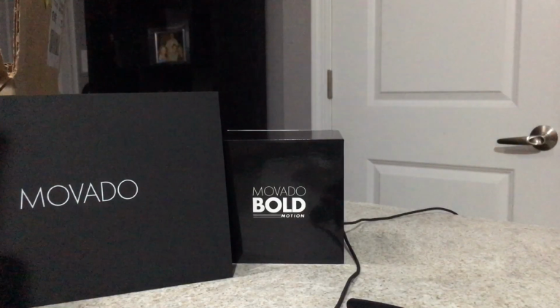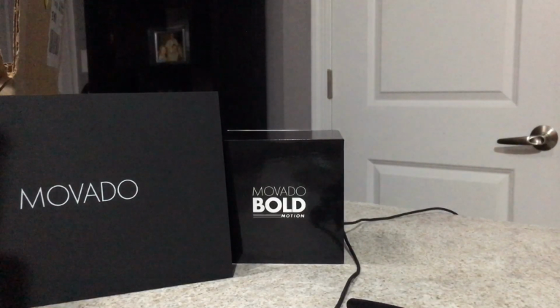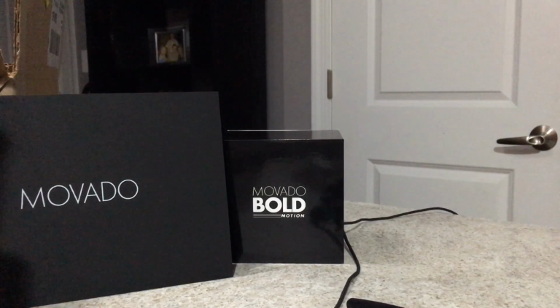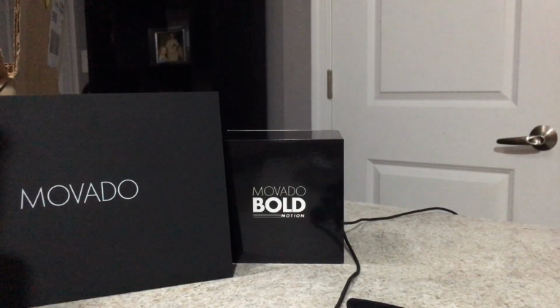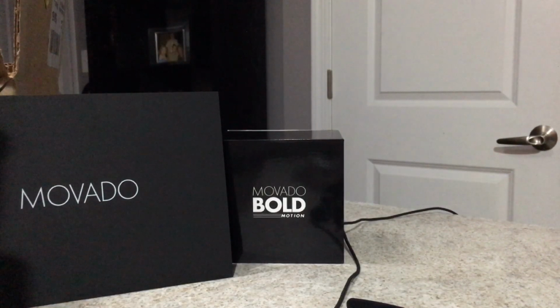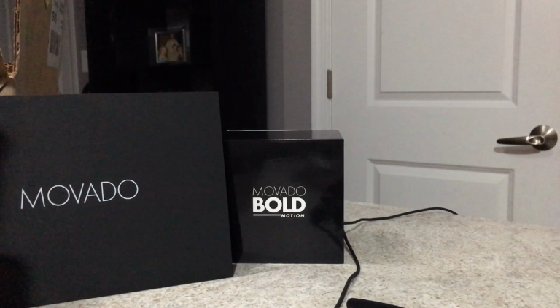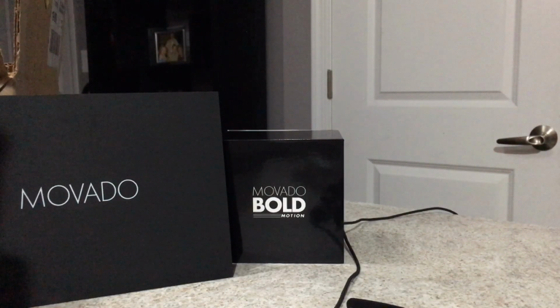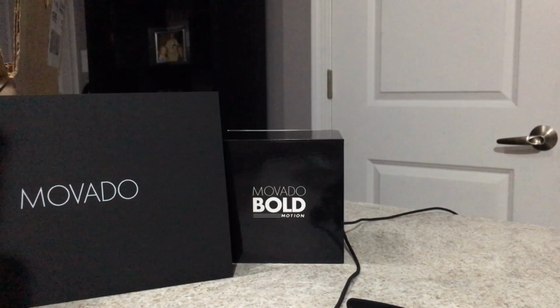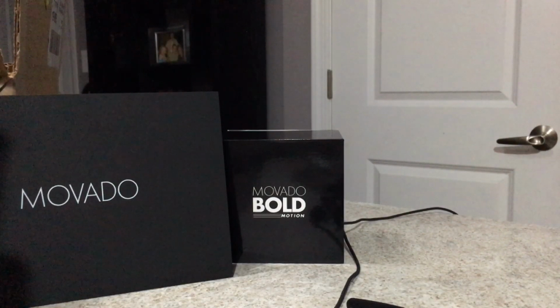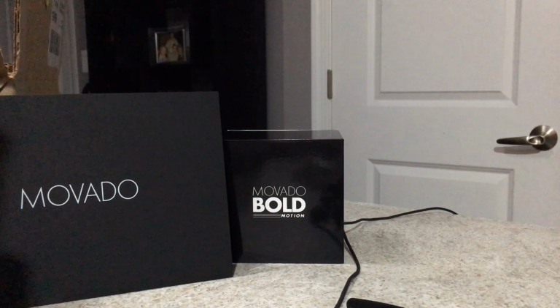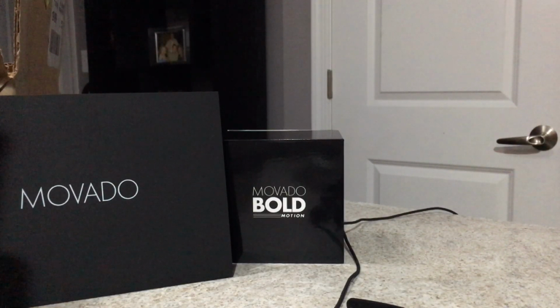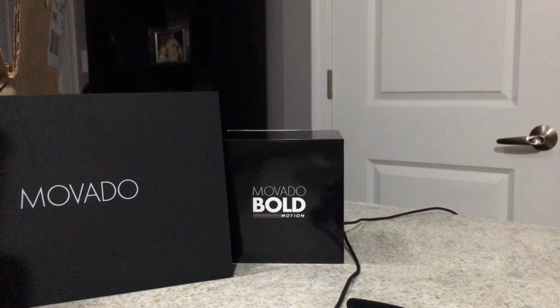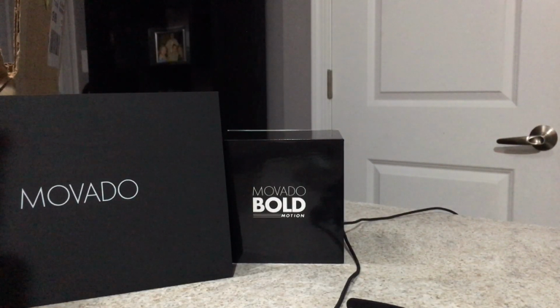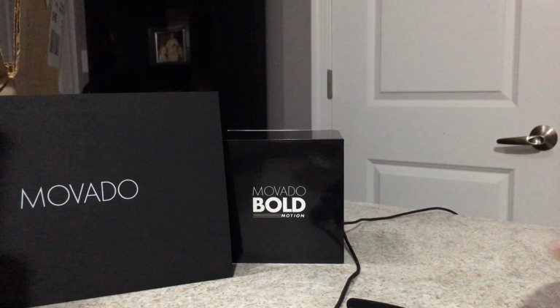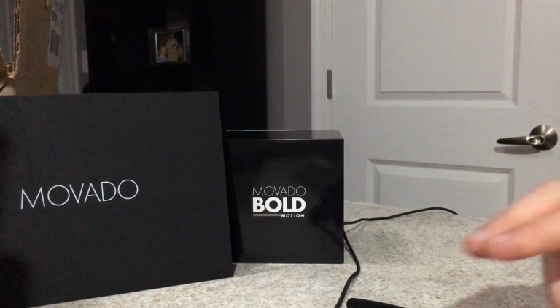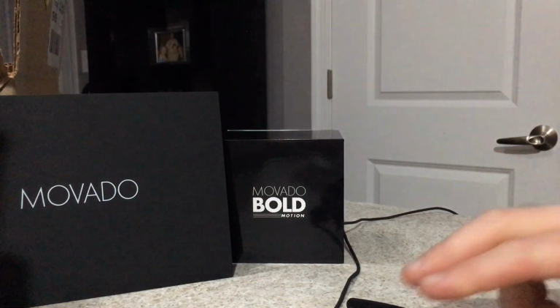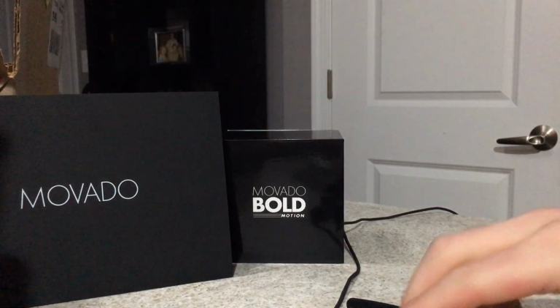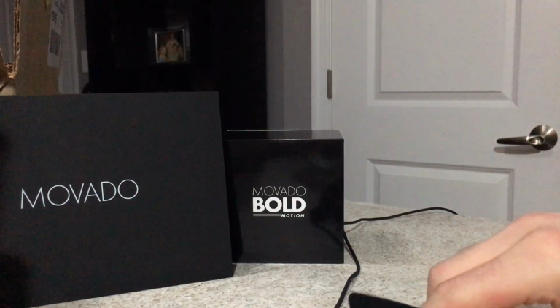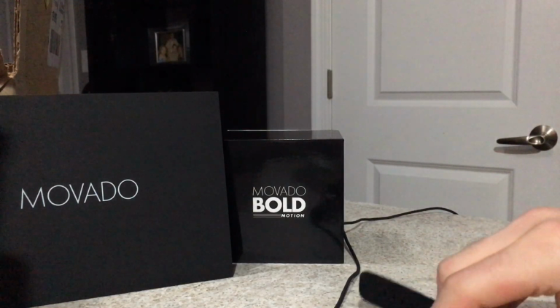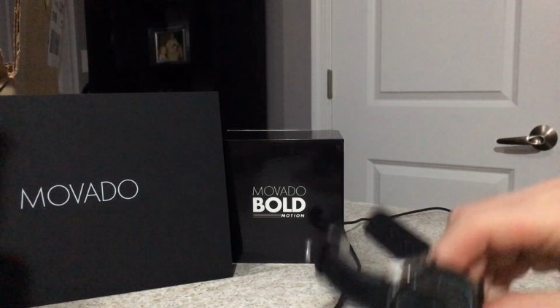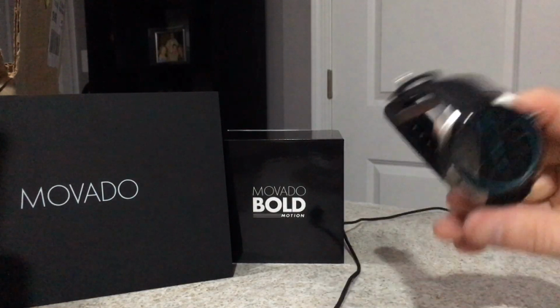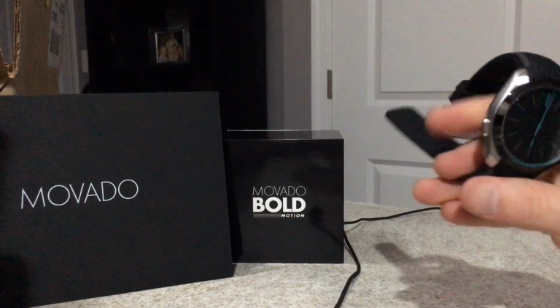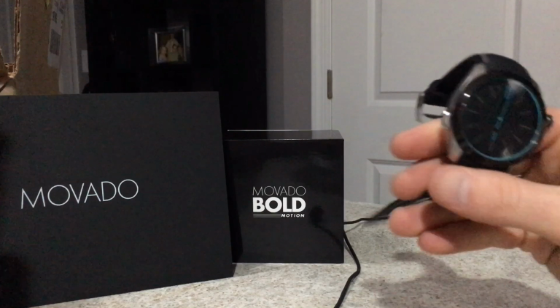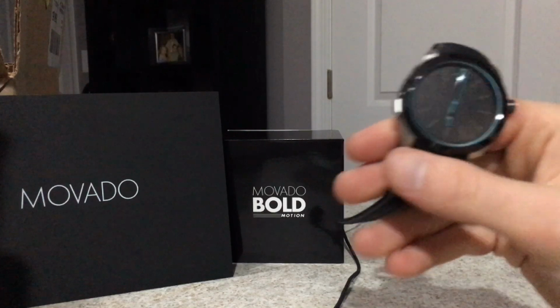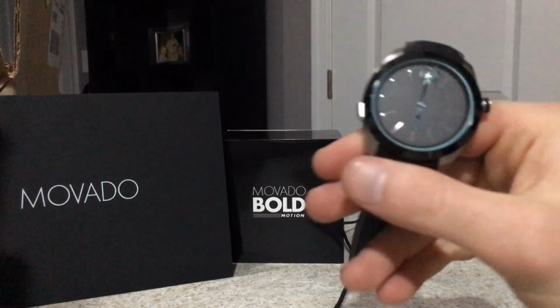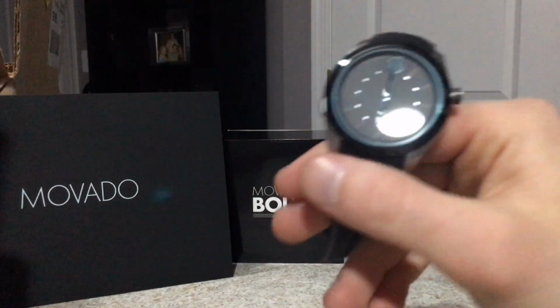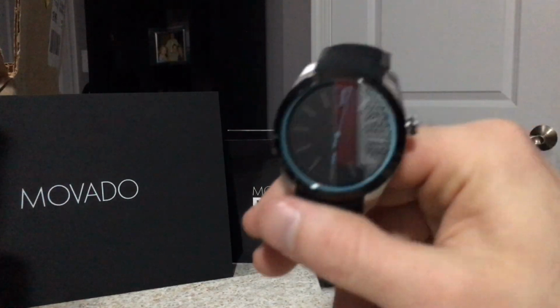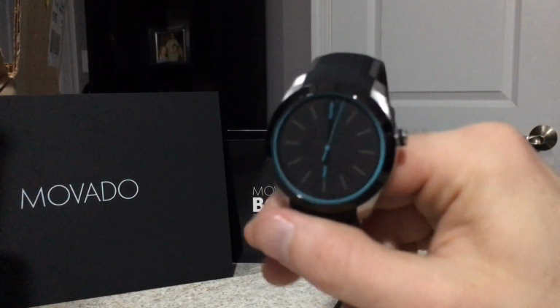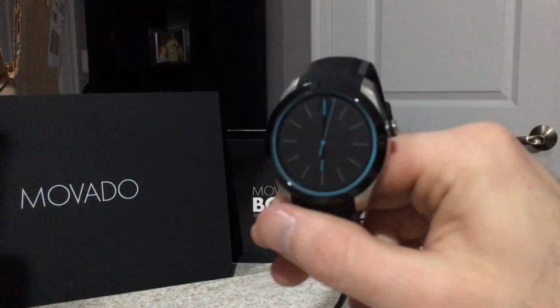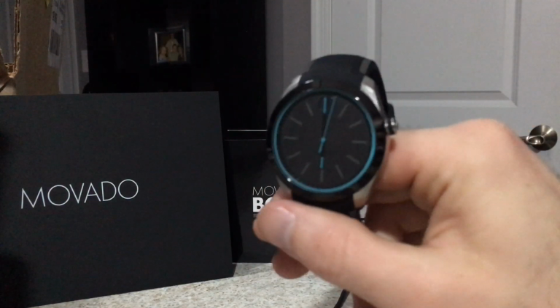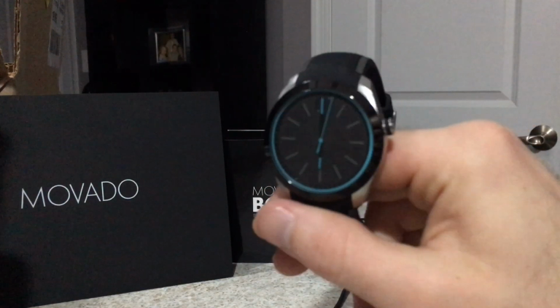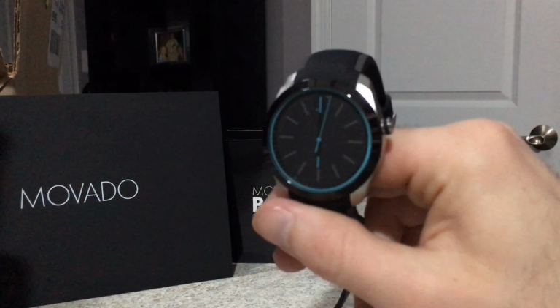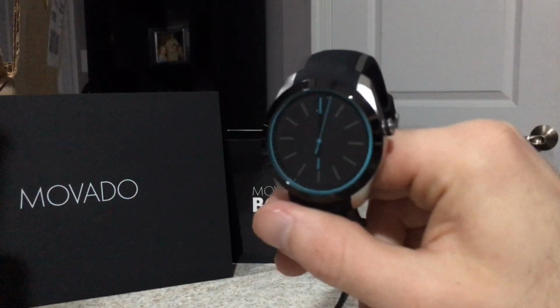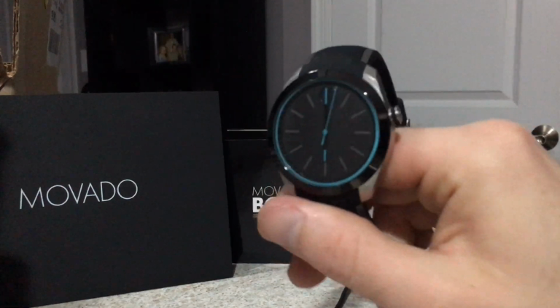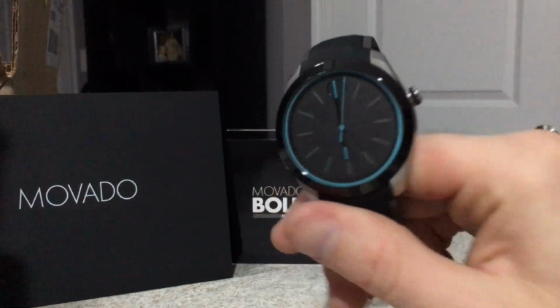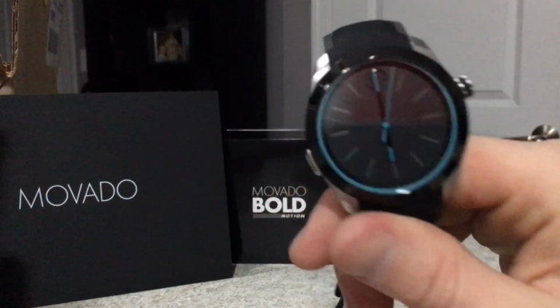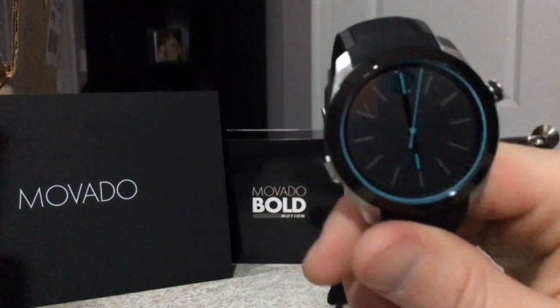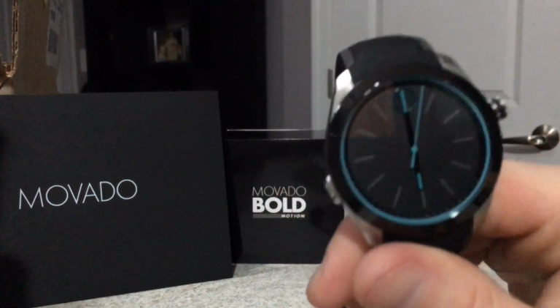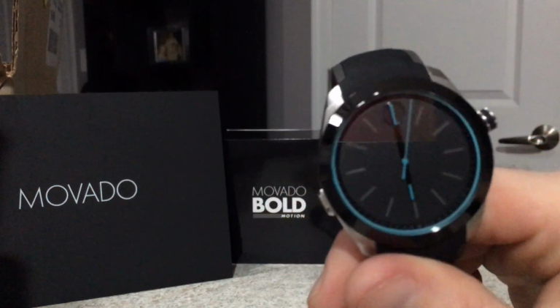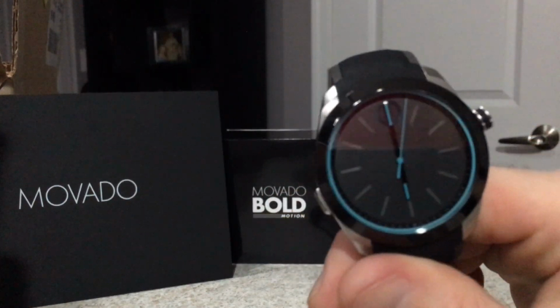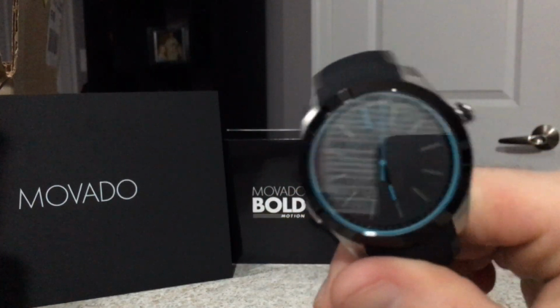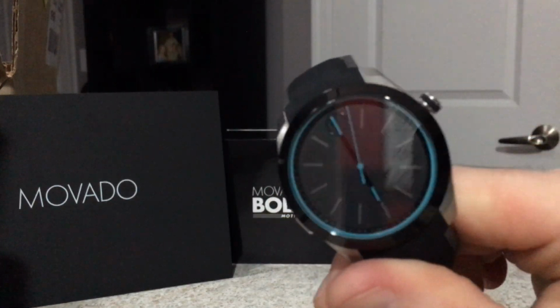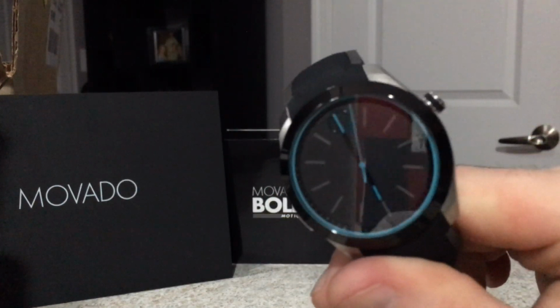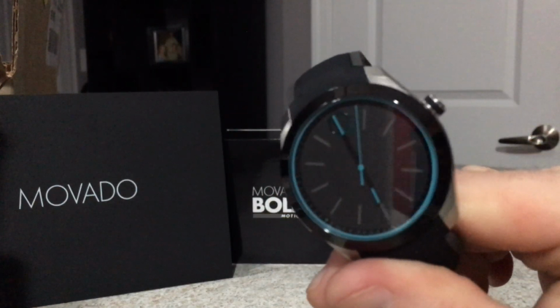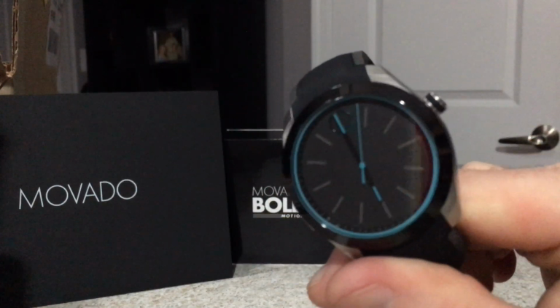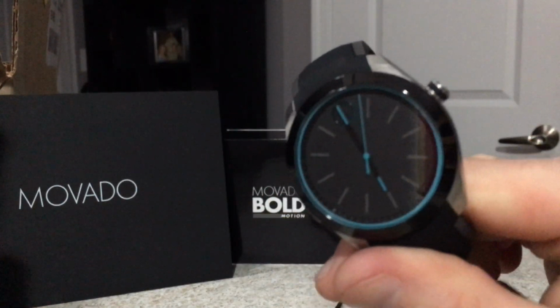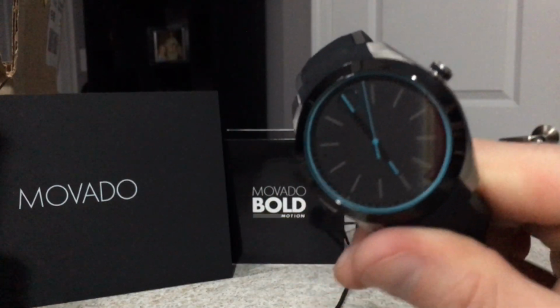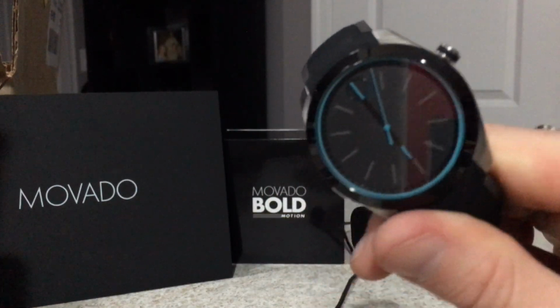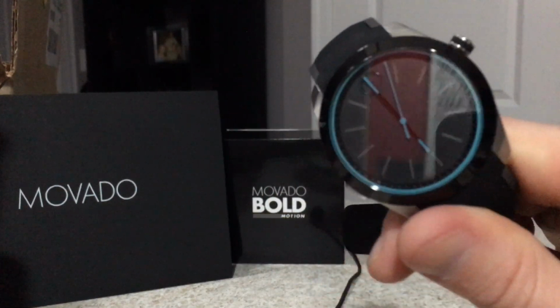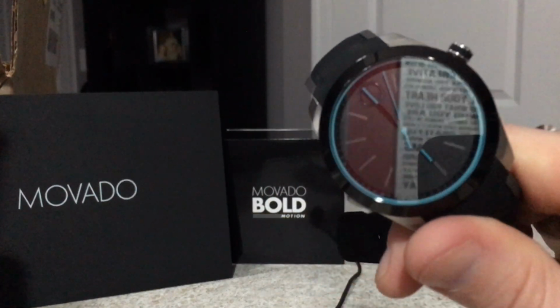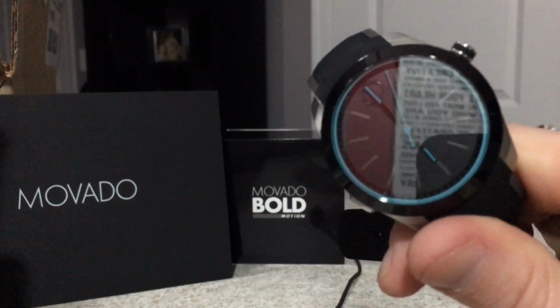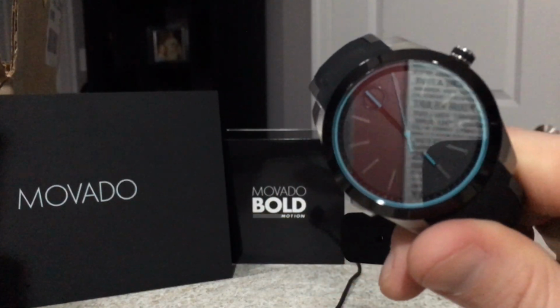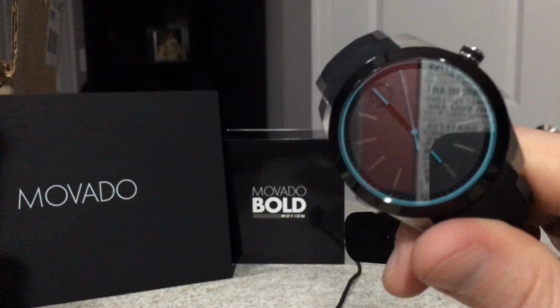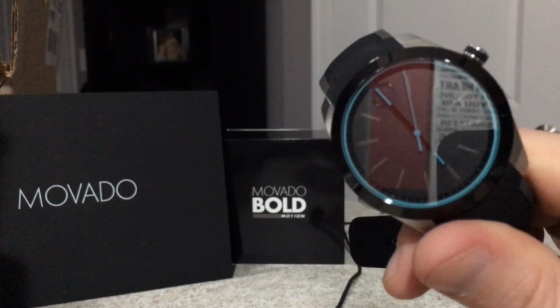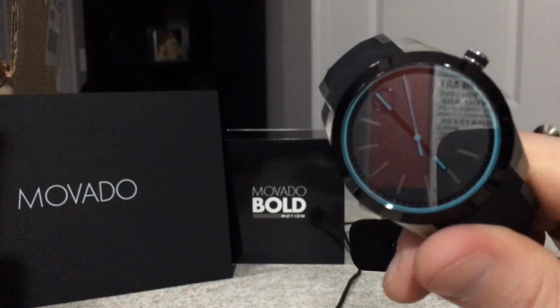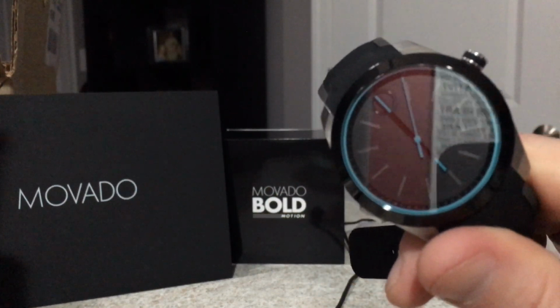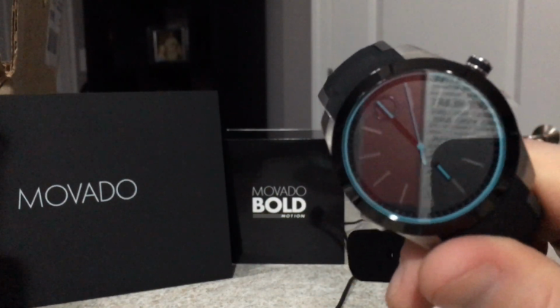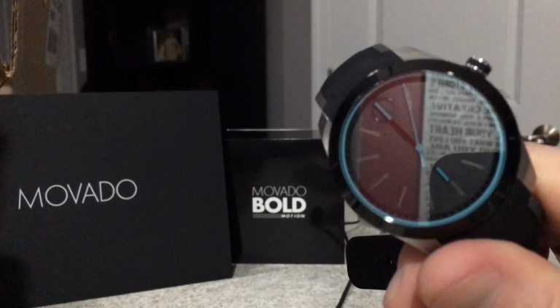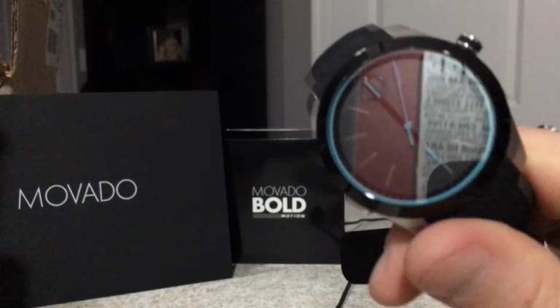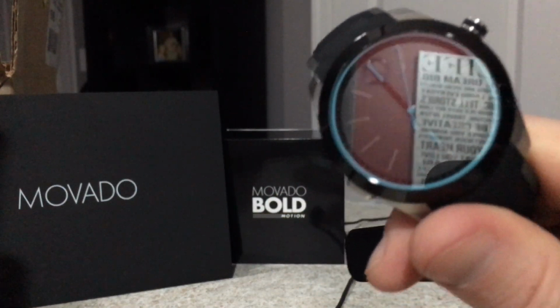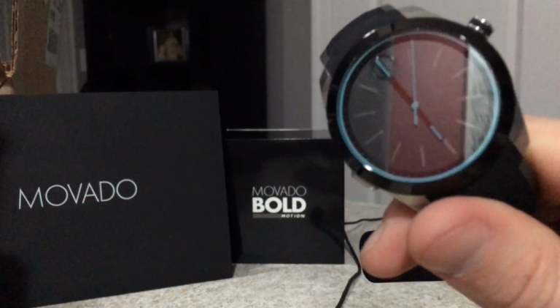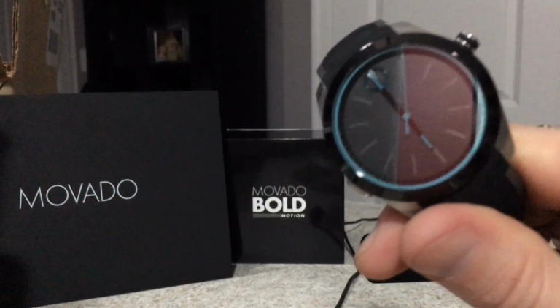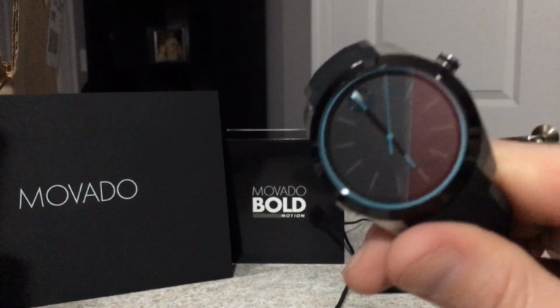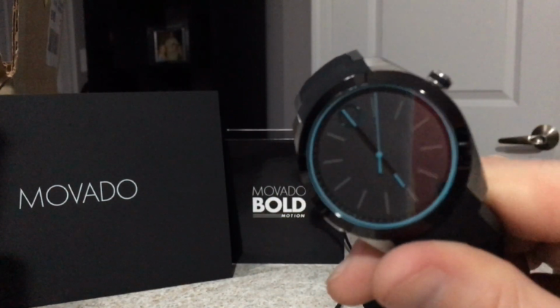And we're back. So there you have it. Thank you.